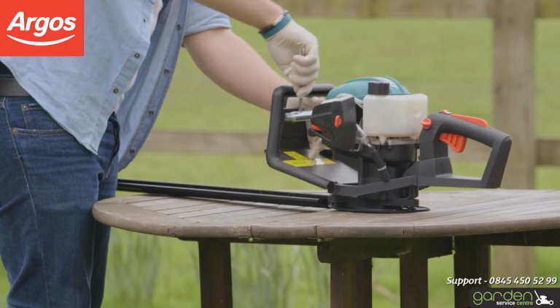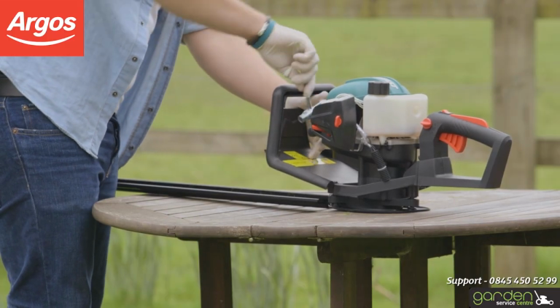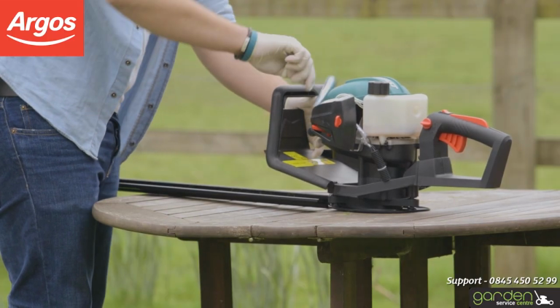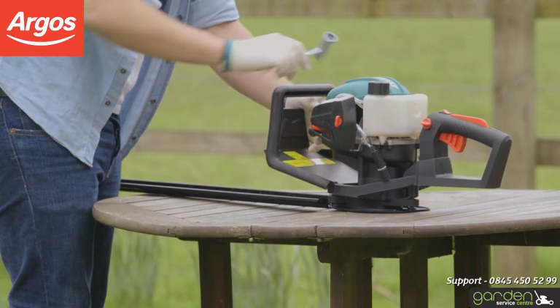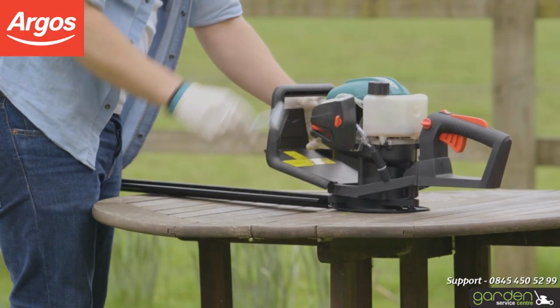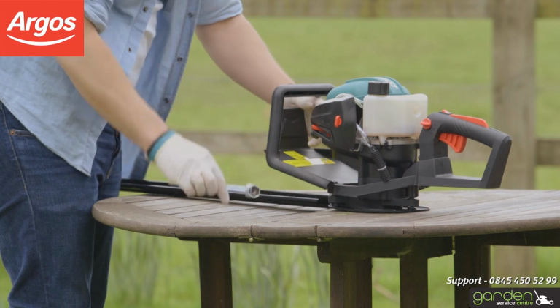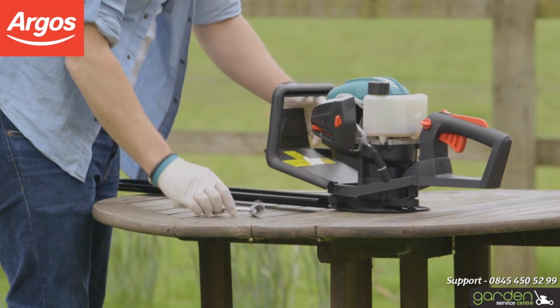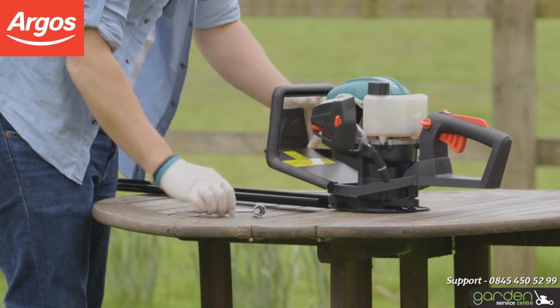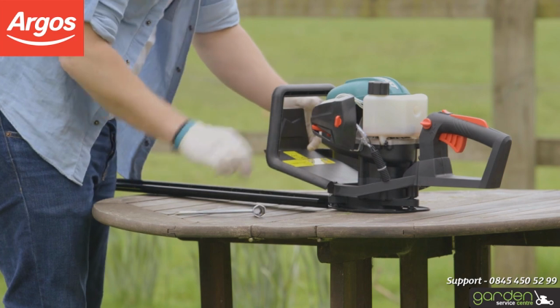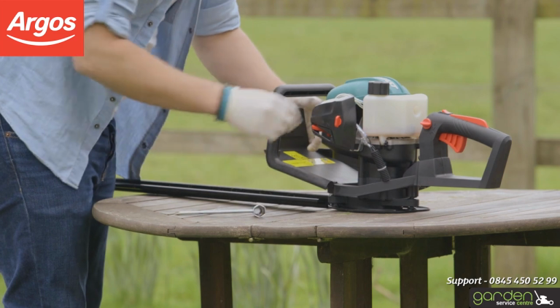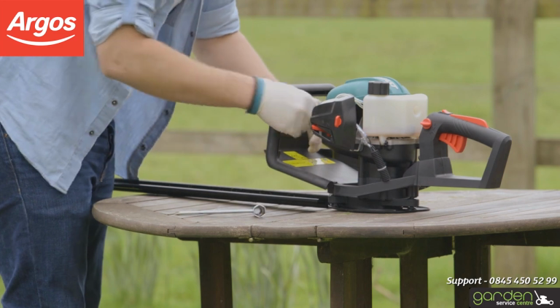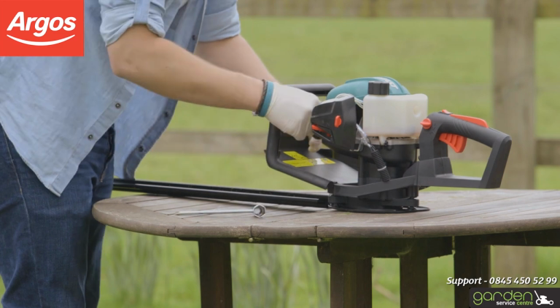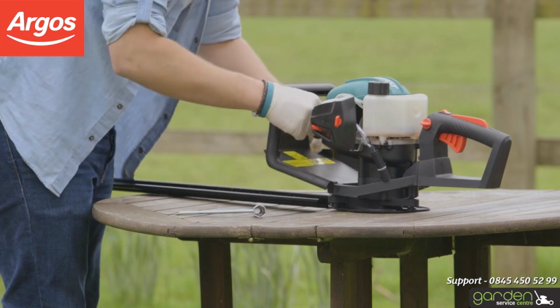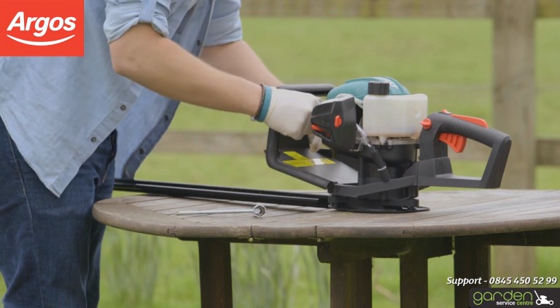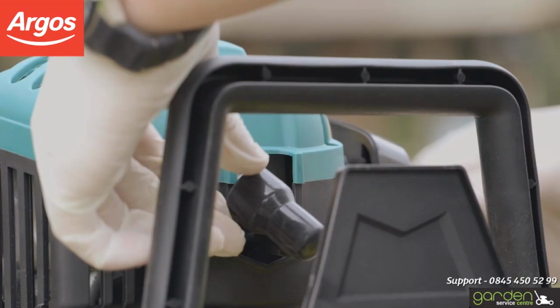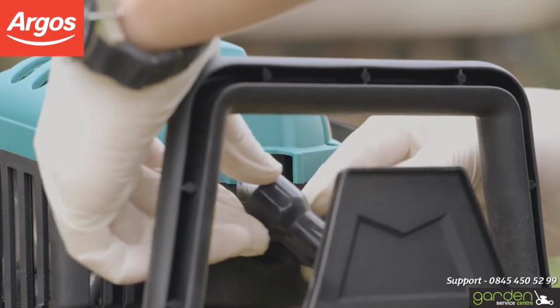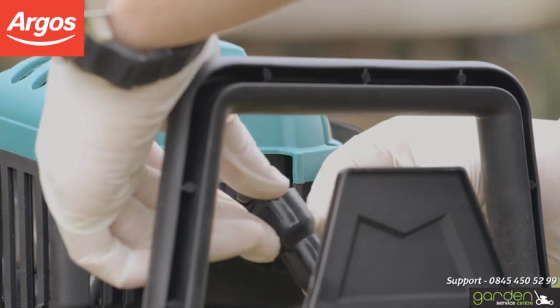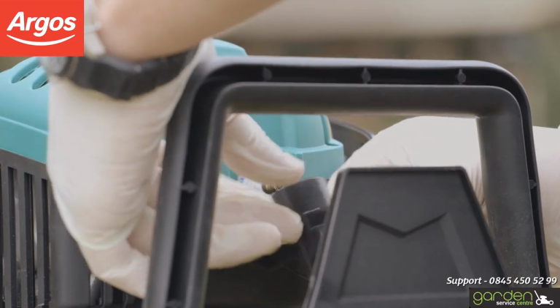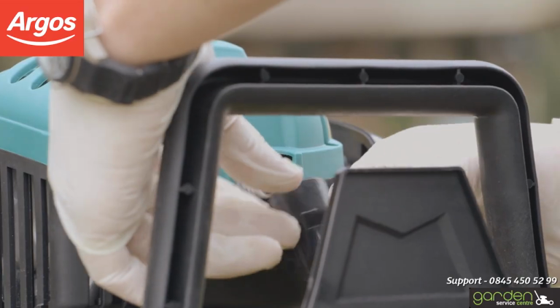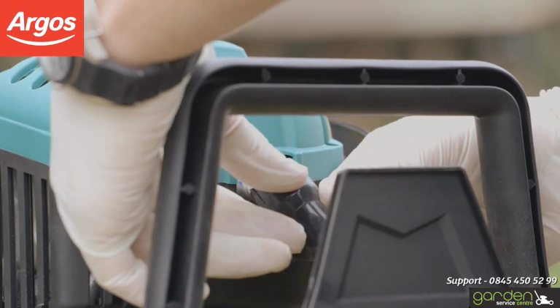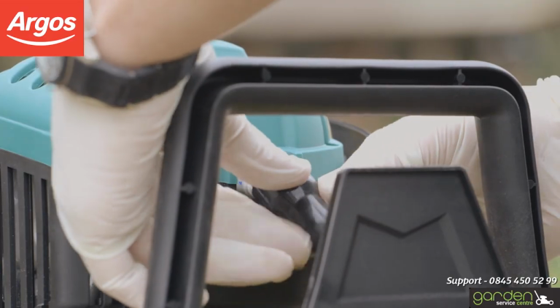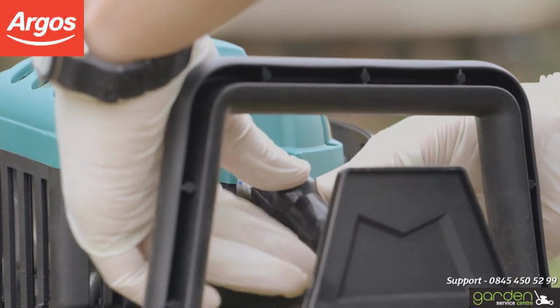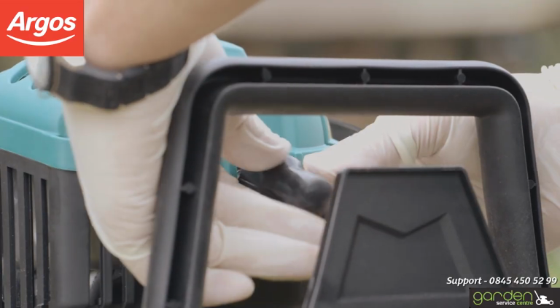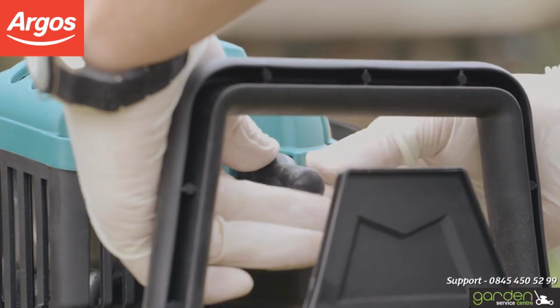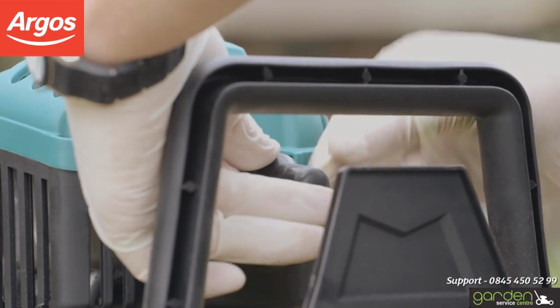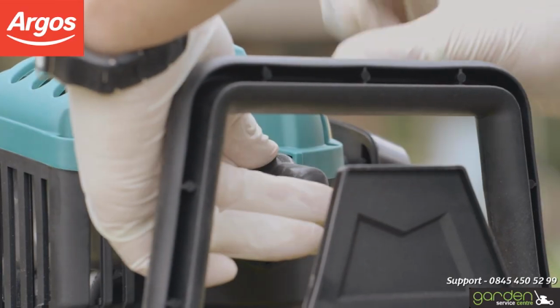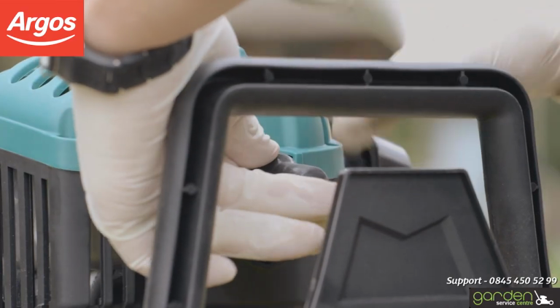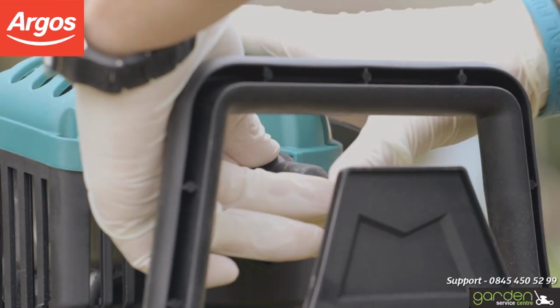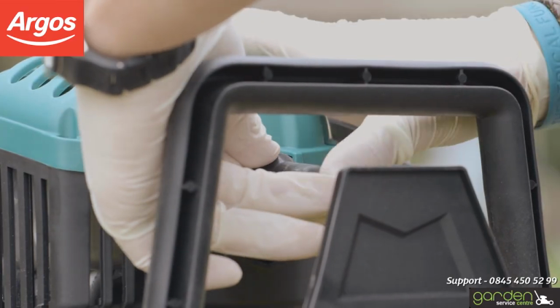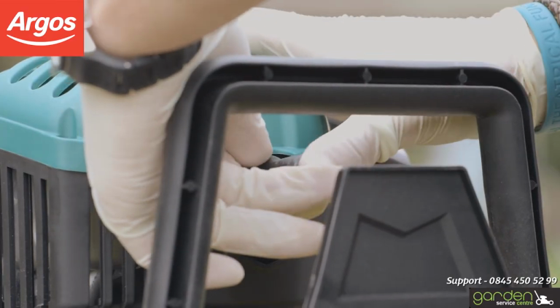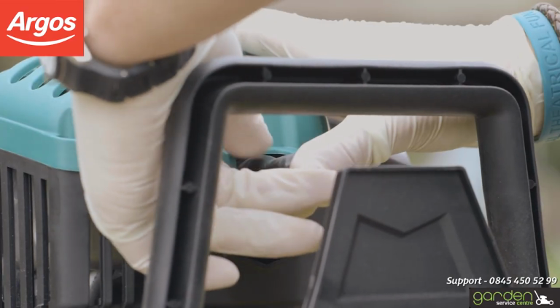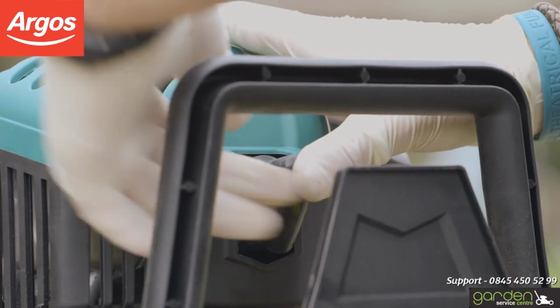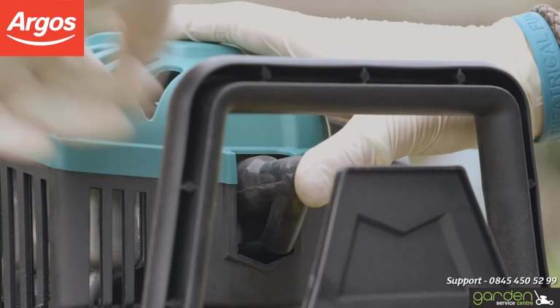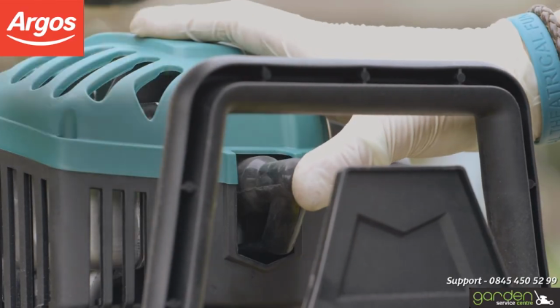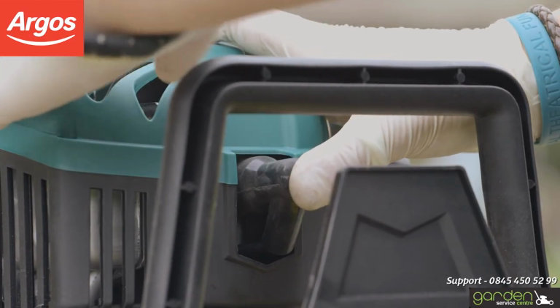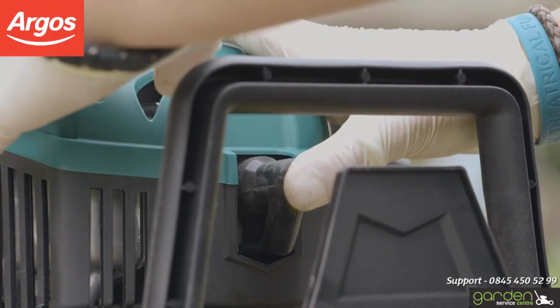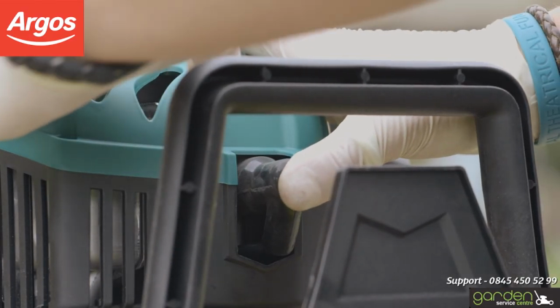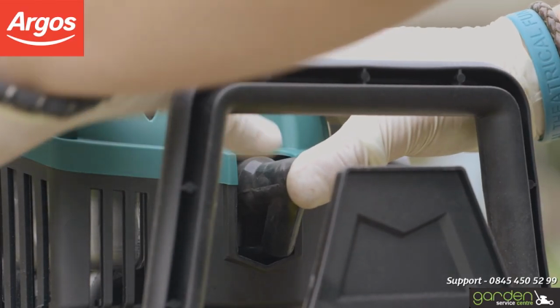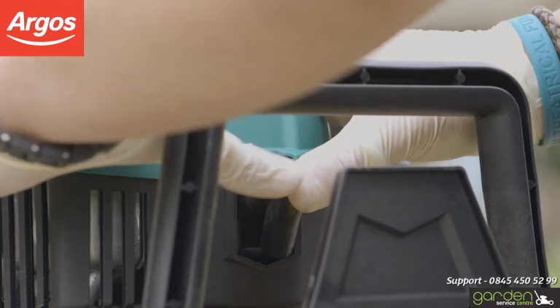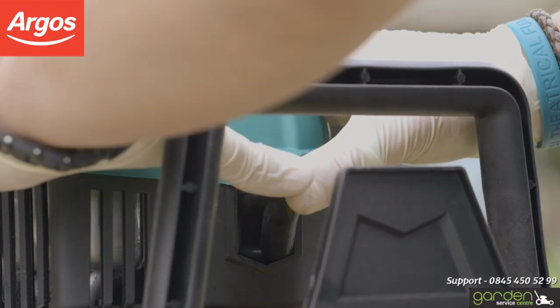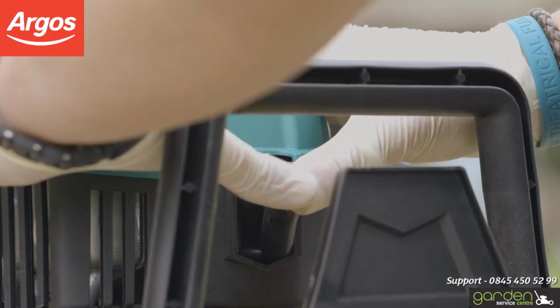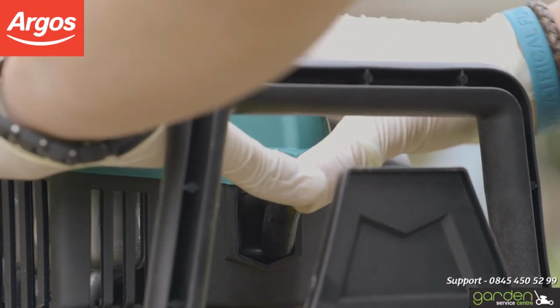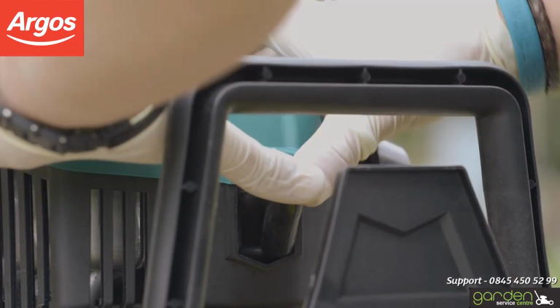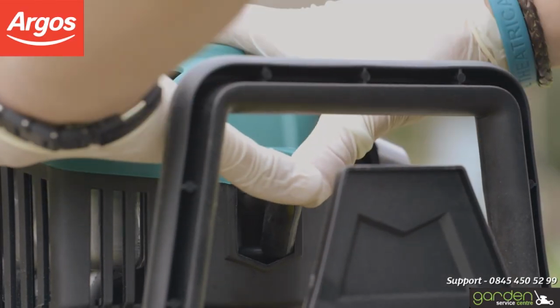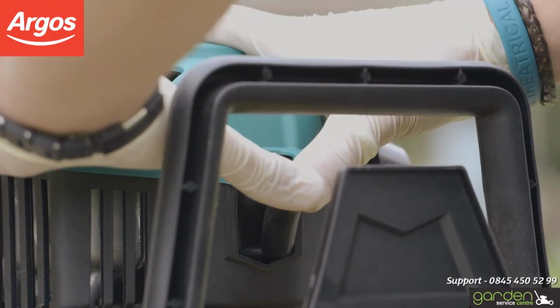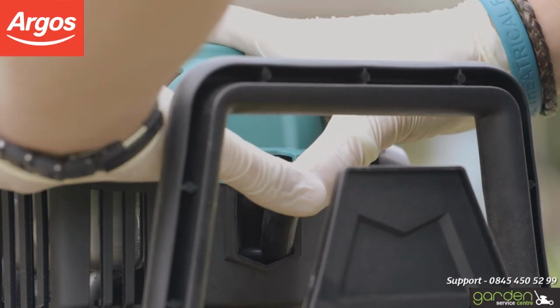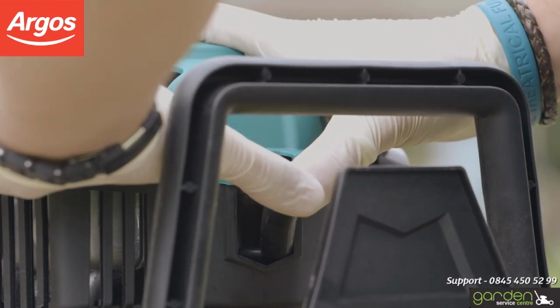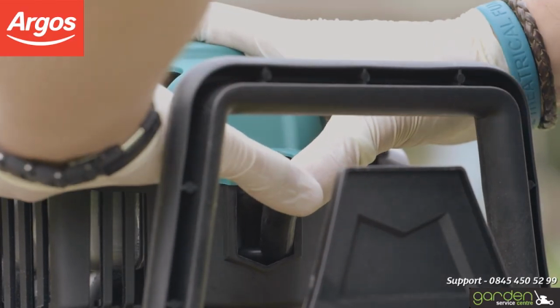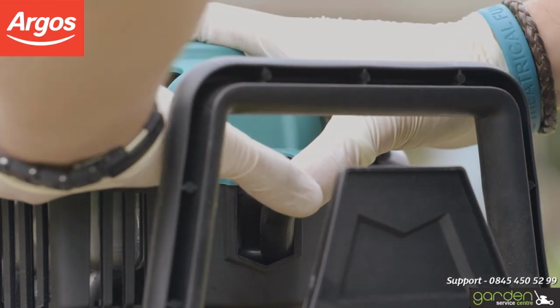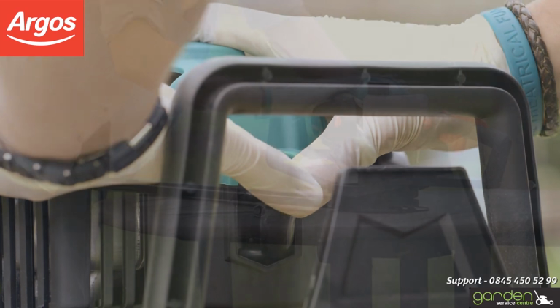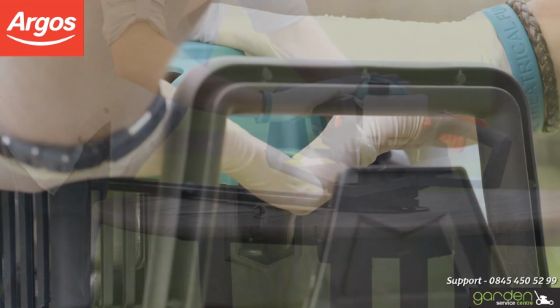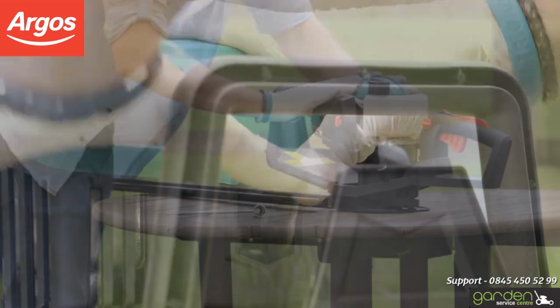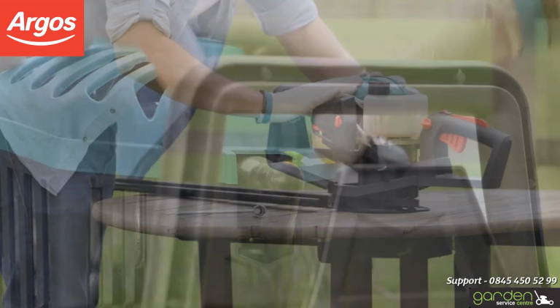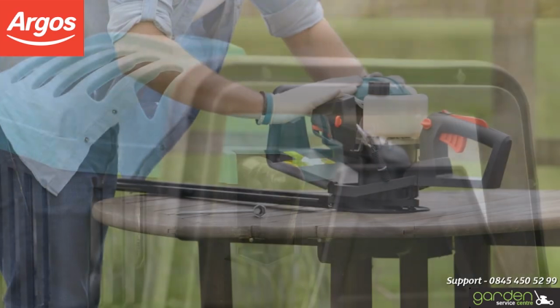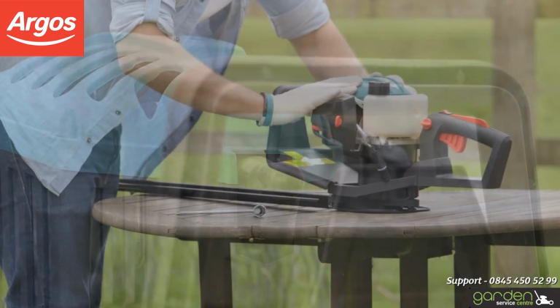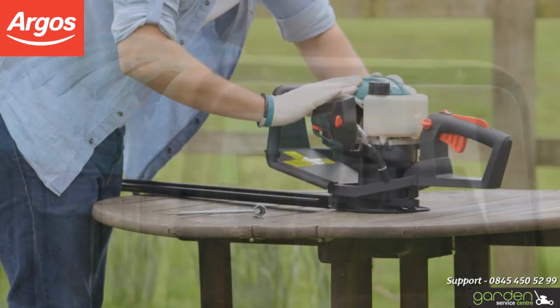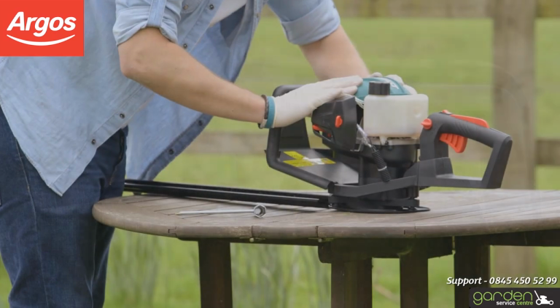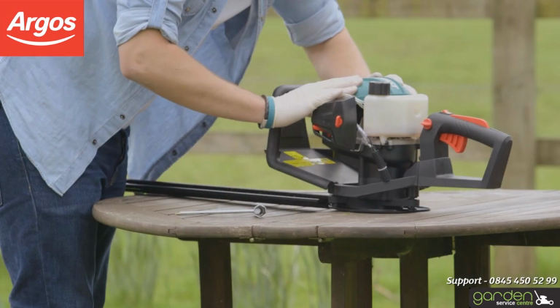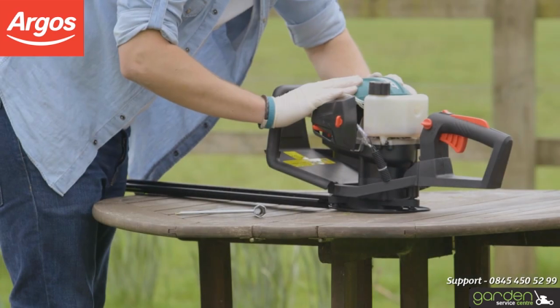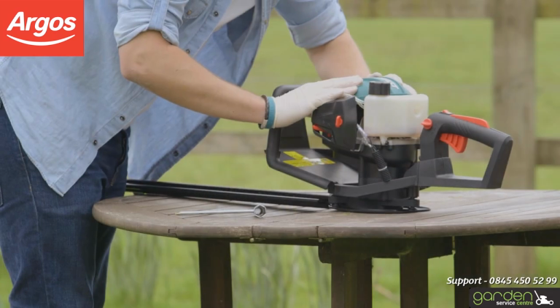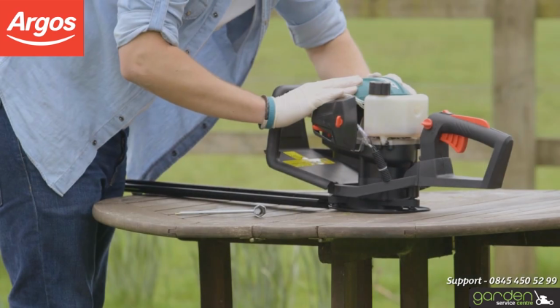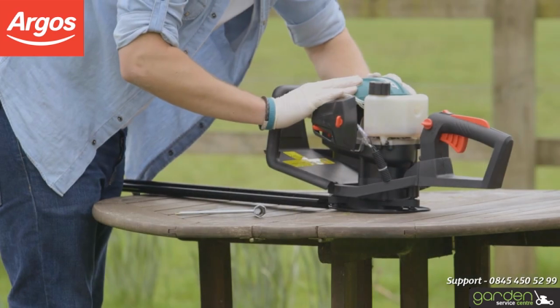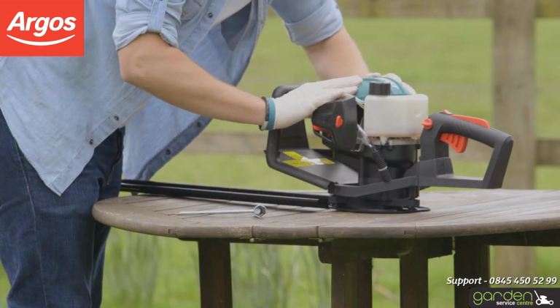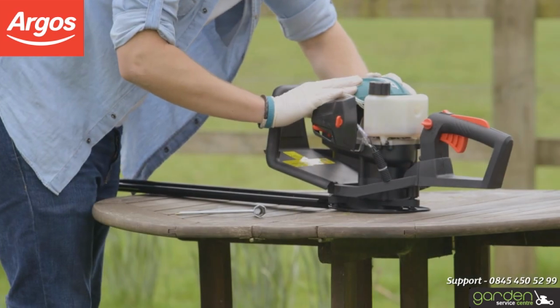Relocate the spark plug cap by lining up the metal contact in the cap with the top of the spark plug. Push and wiggle the cap until it is firmly back in place and feels secure.